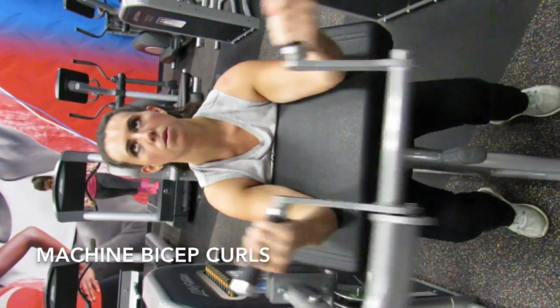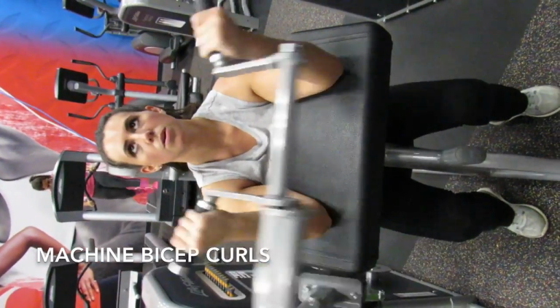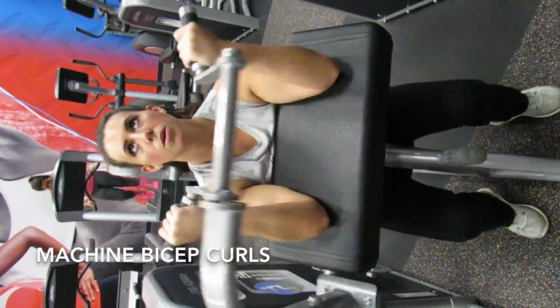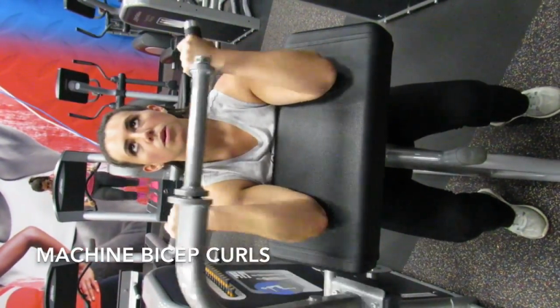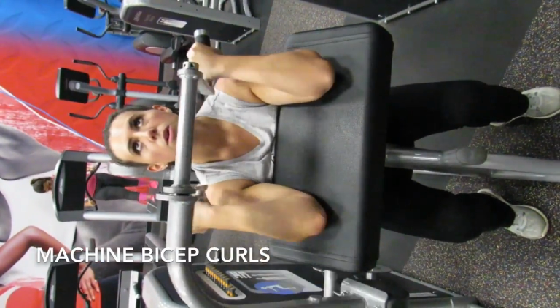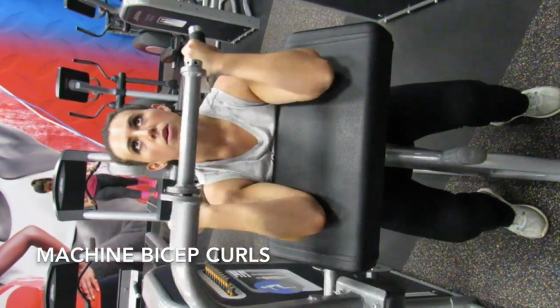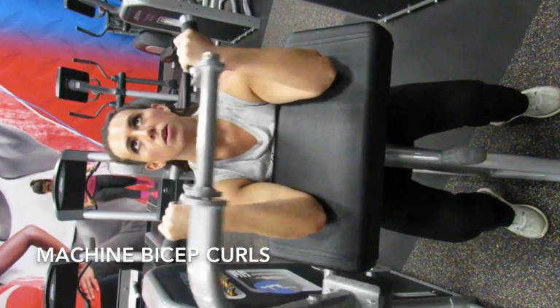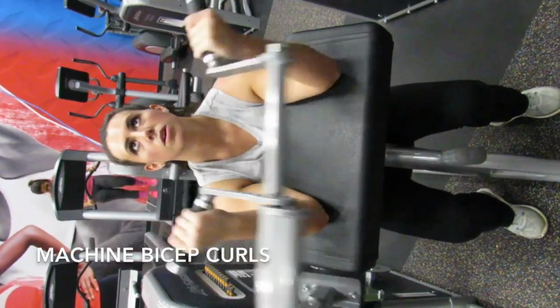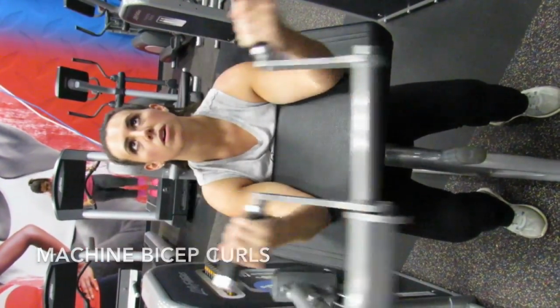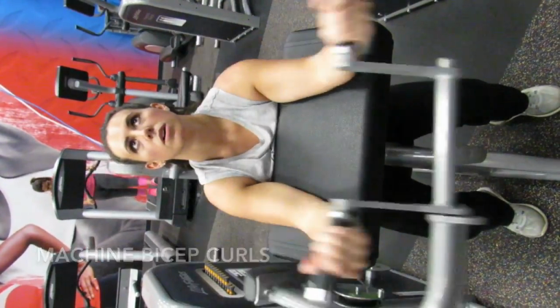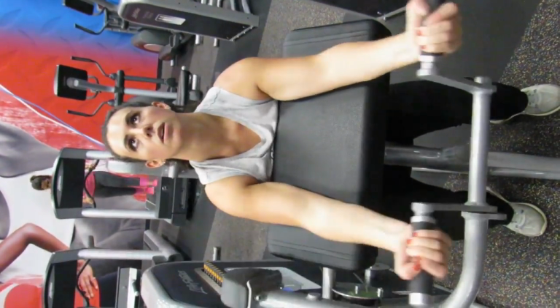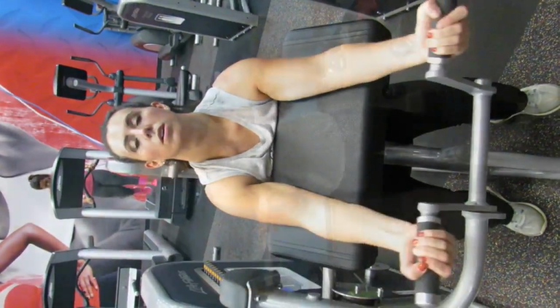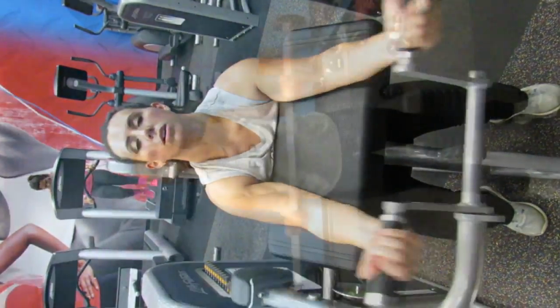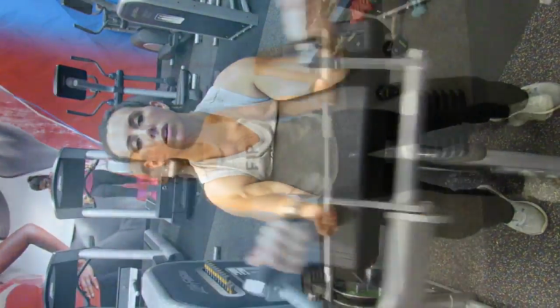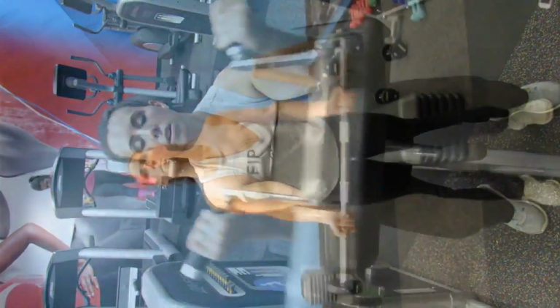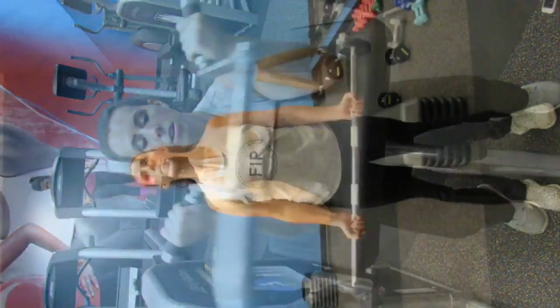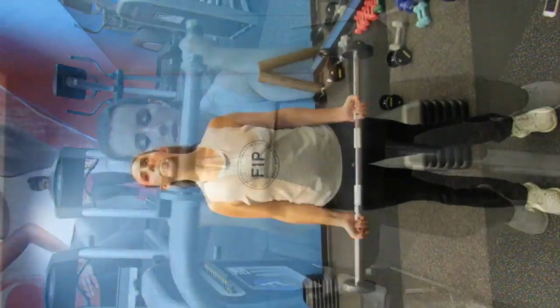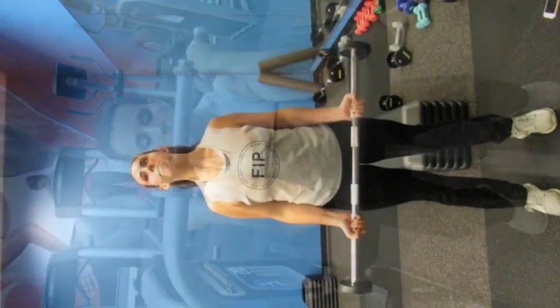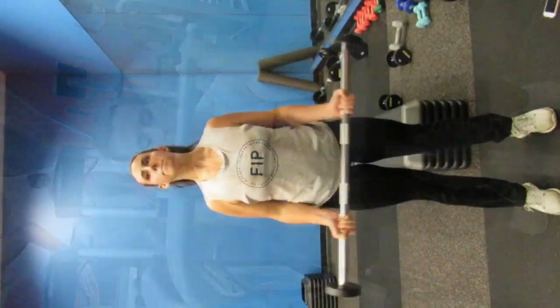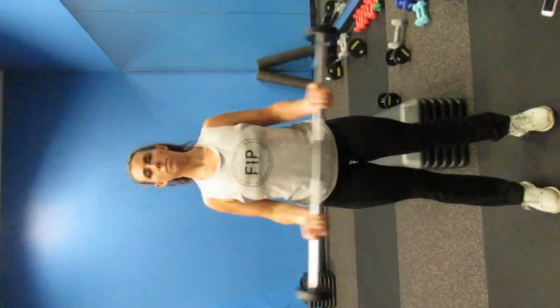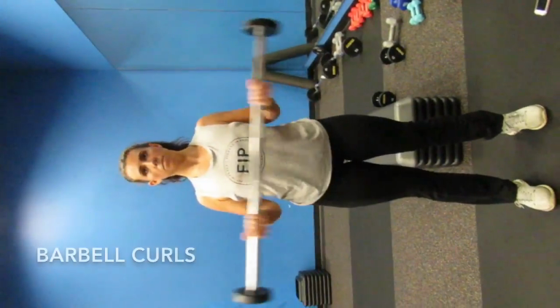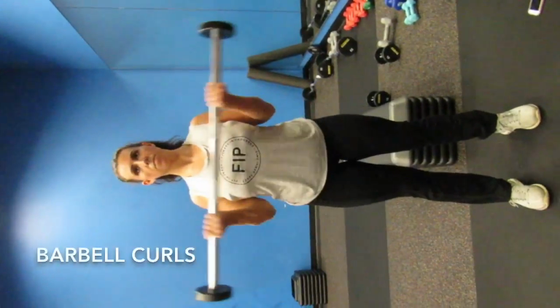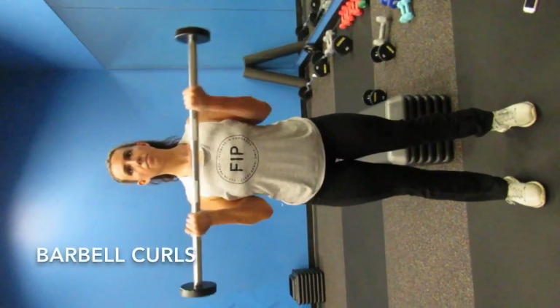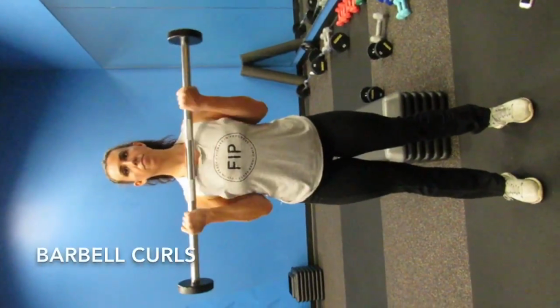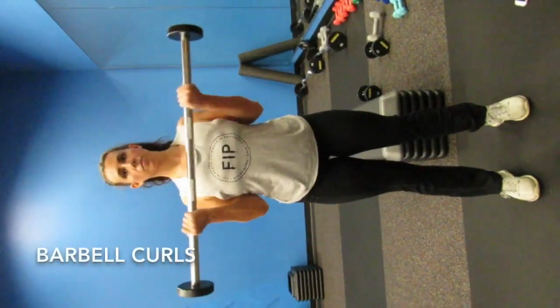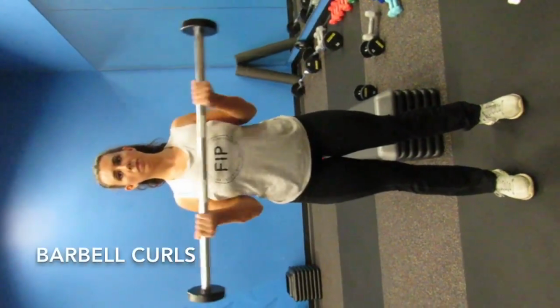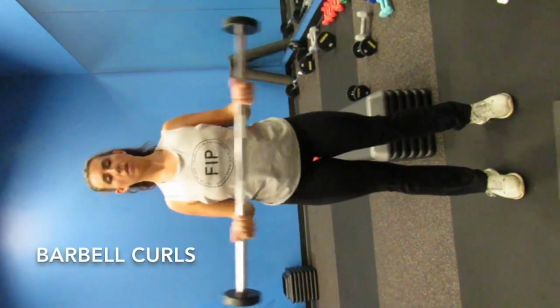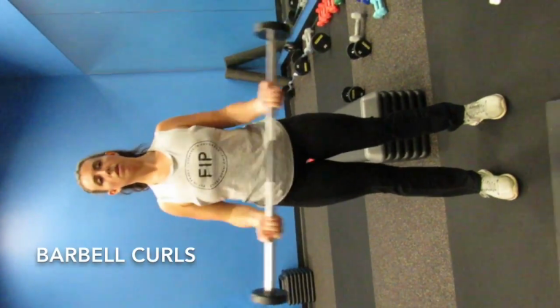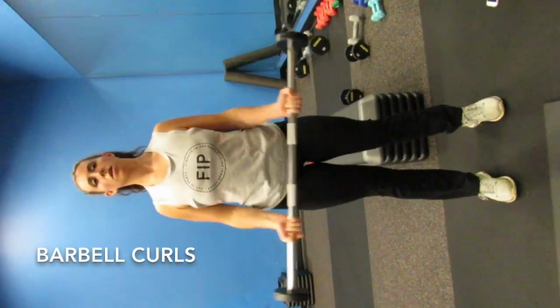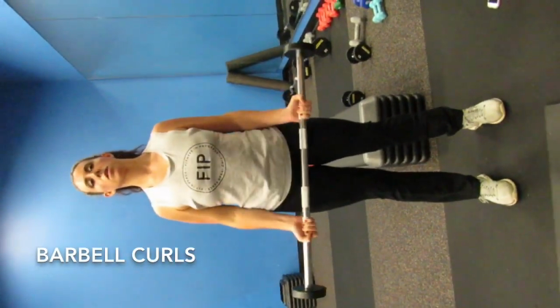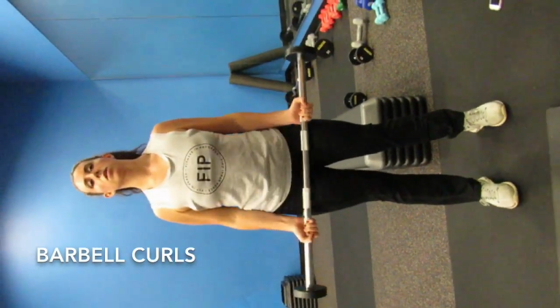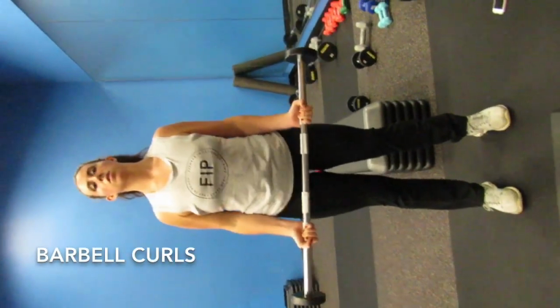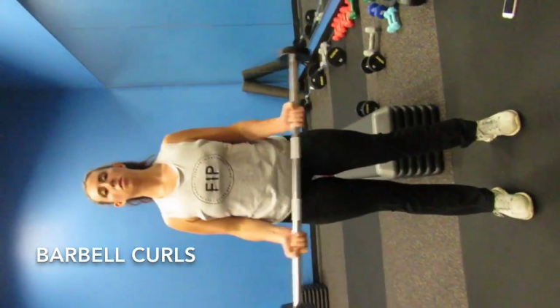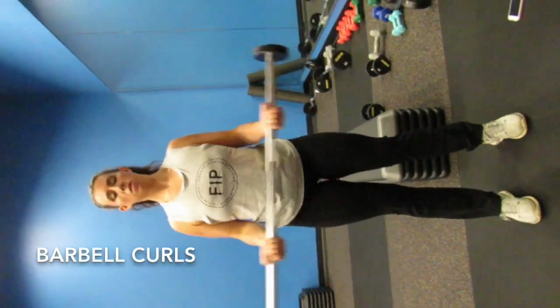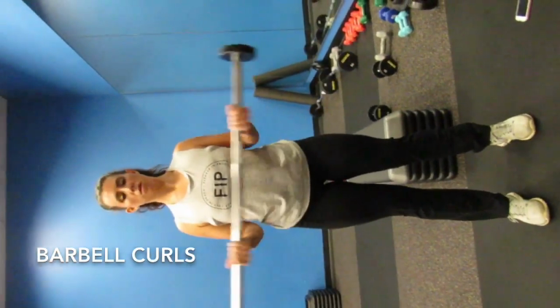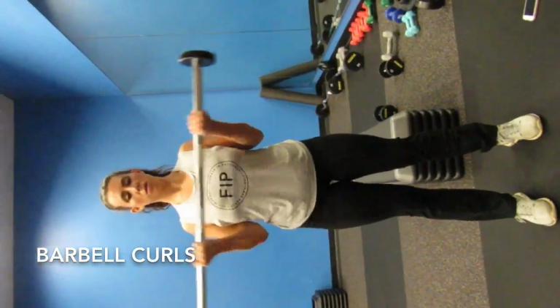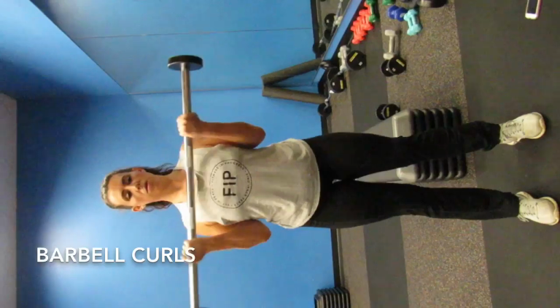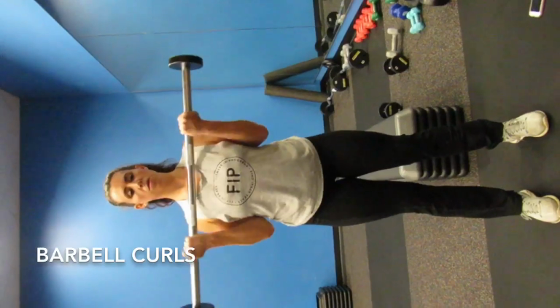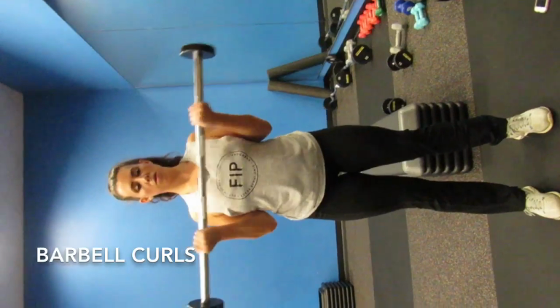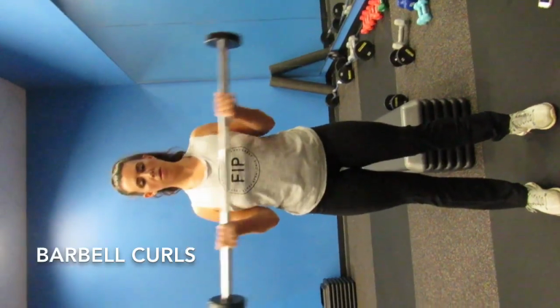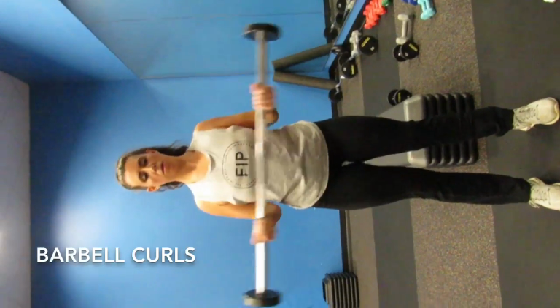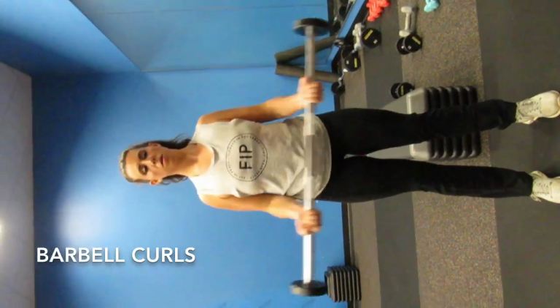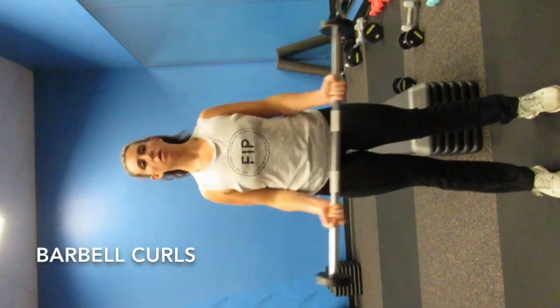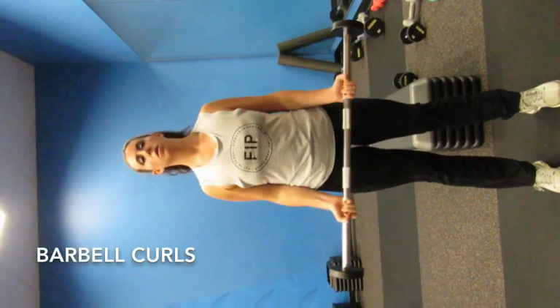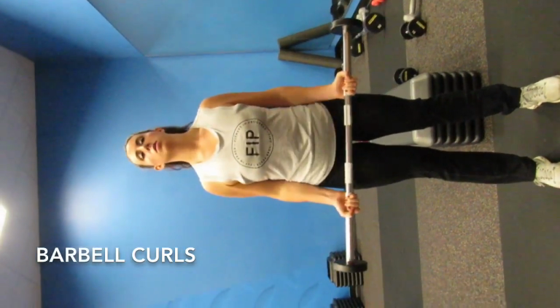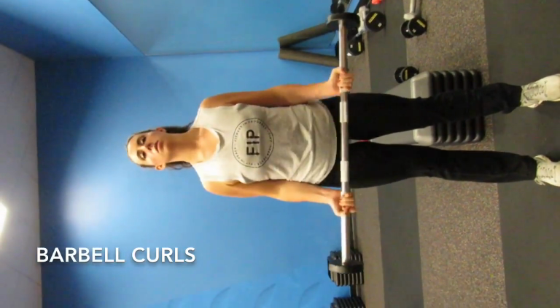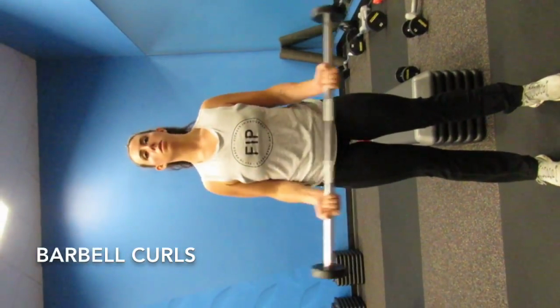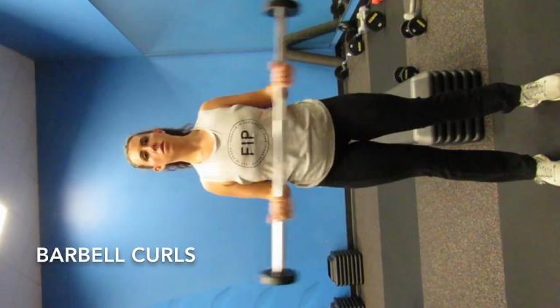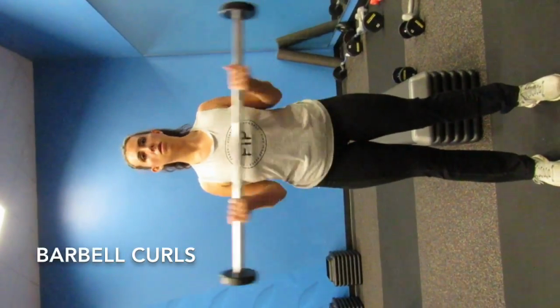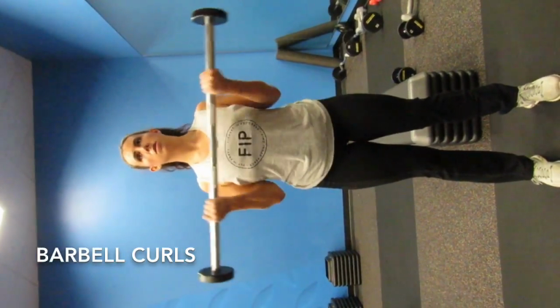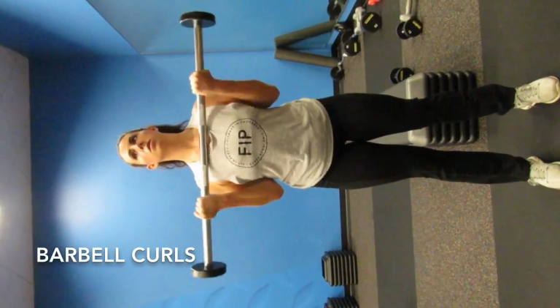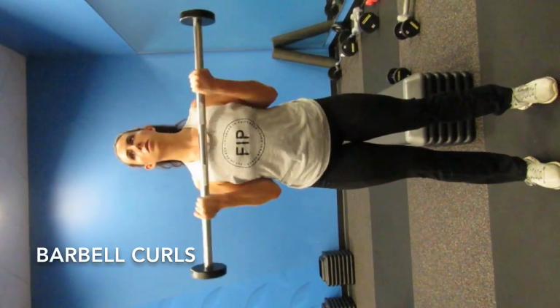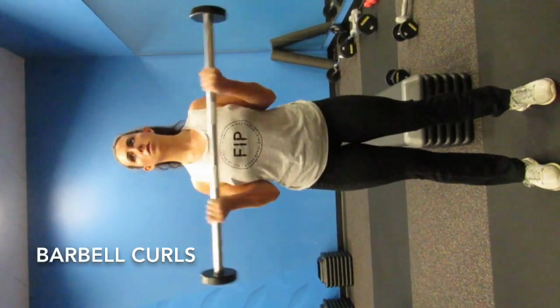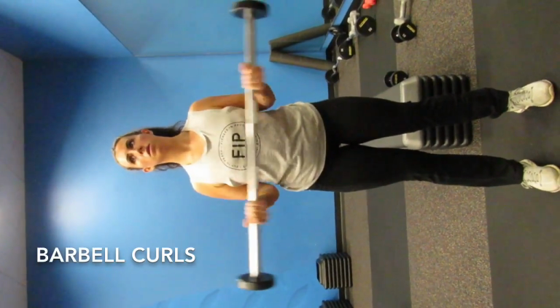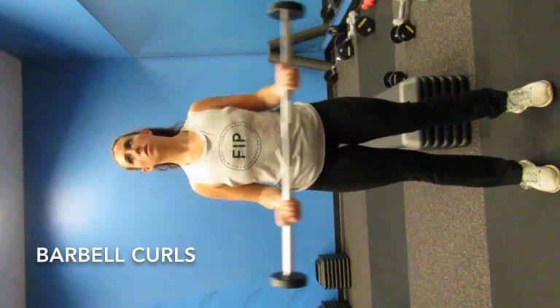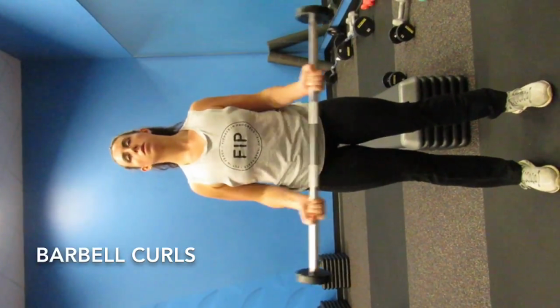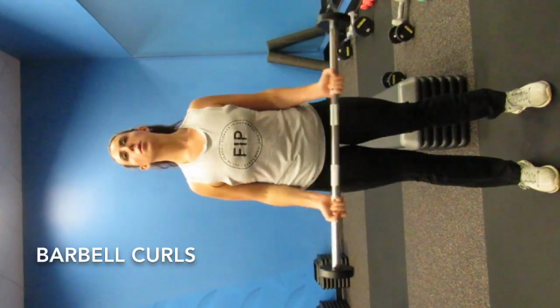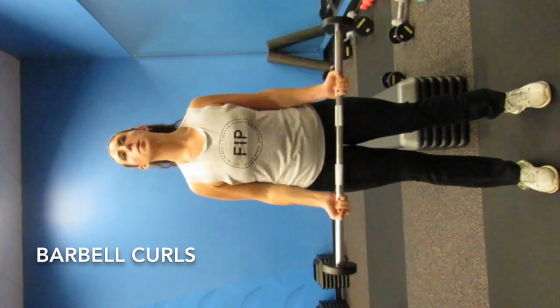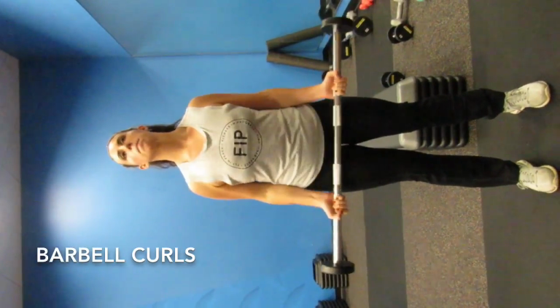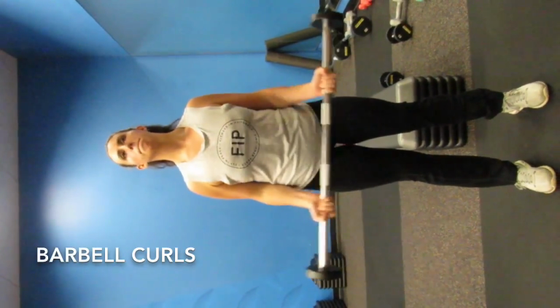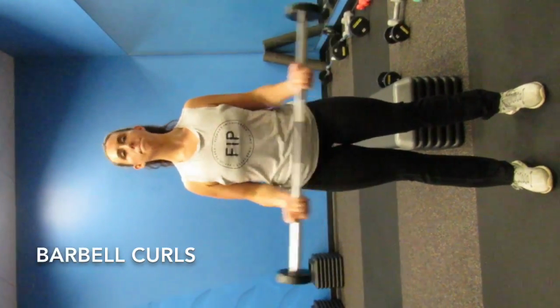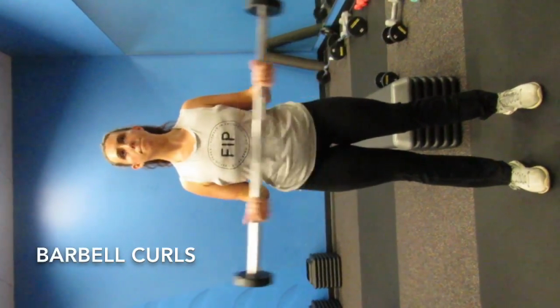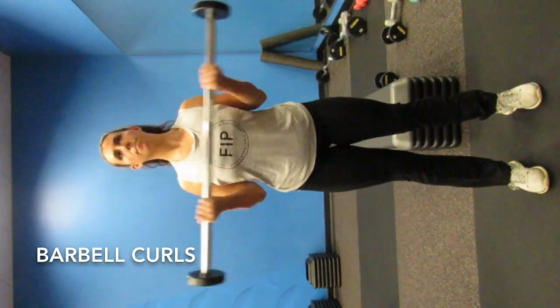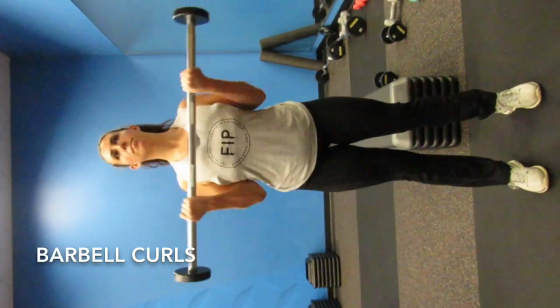Machines are great for people who are starting. And here you can do it with the barbell, or with the curled barbell too, just to work different muscle fibers.